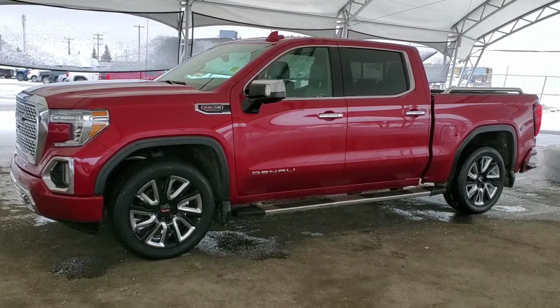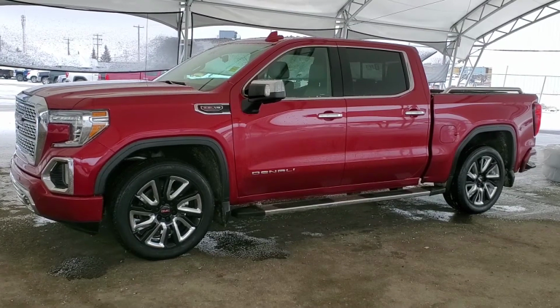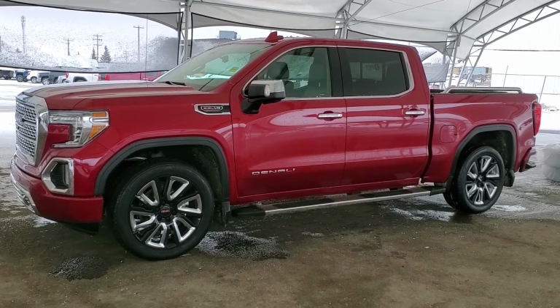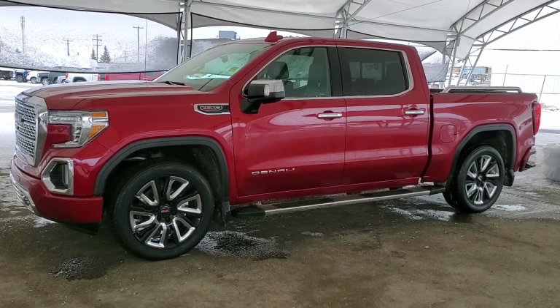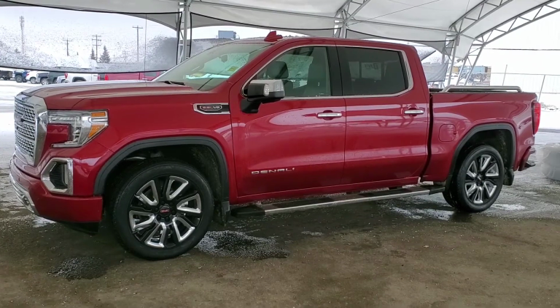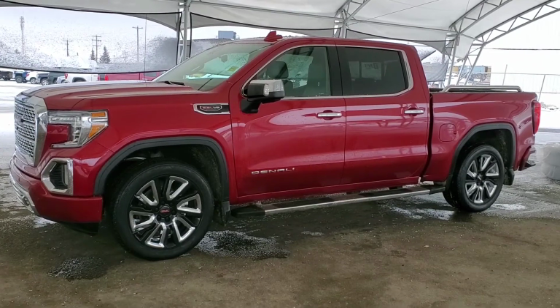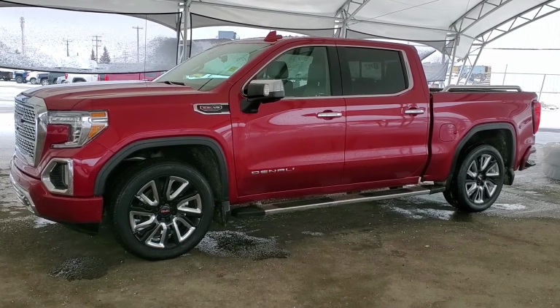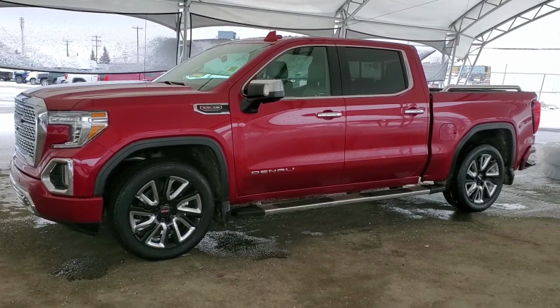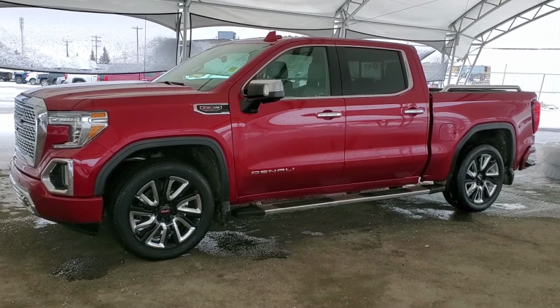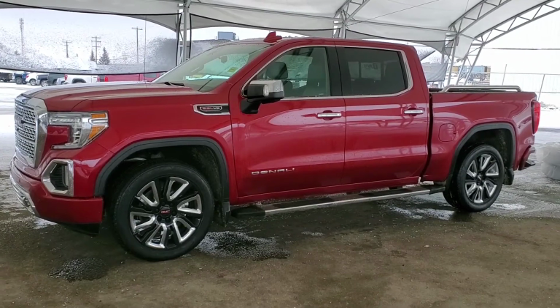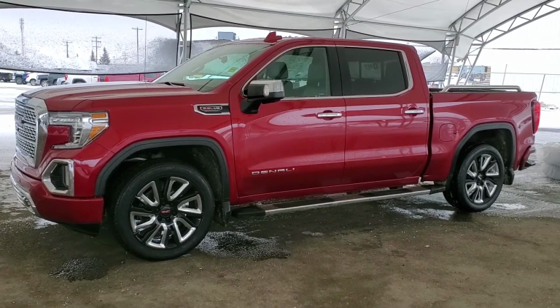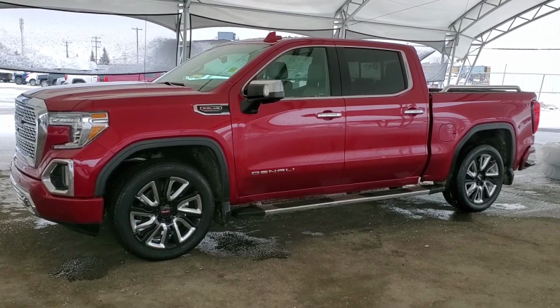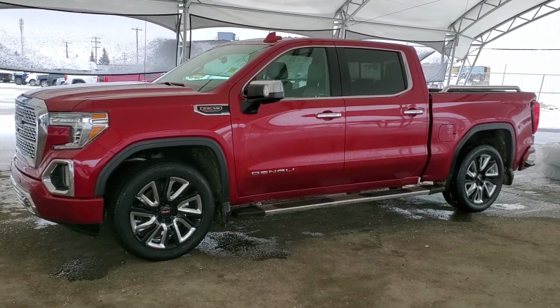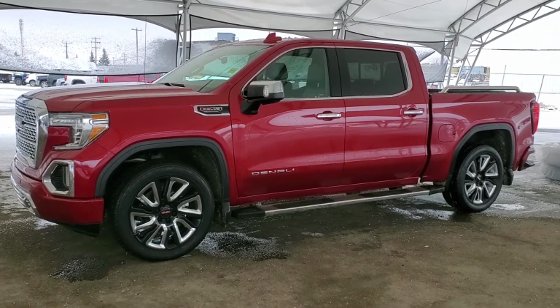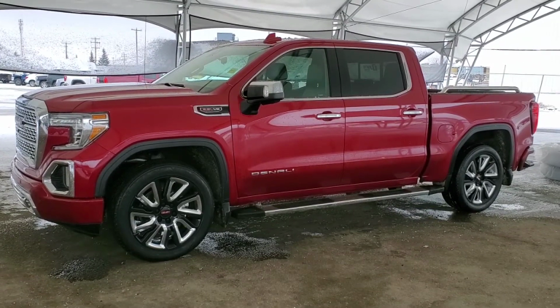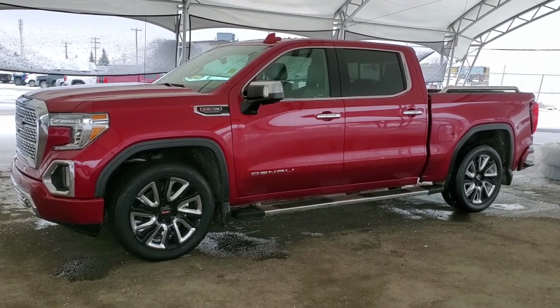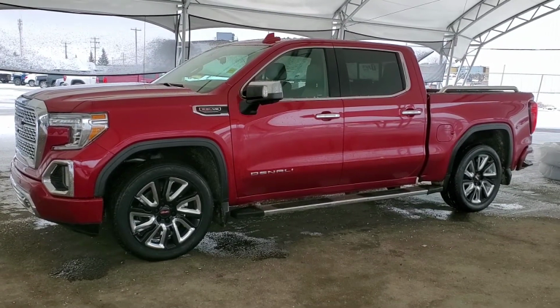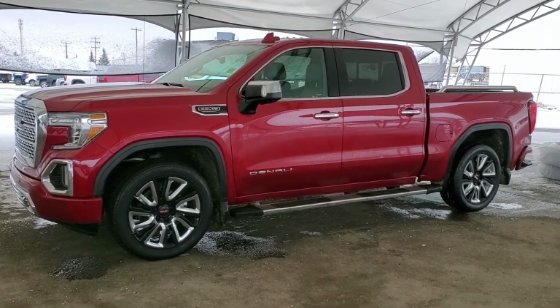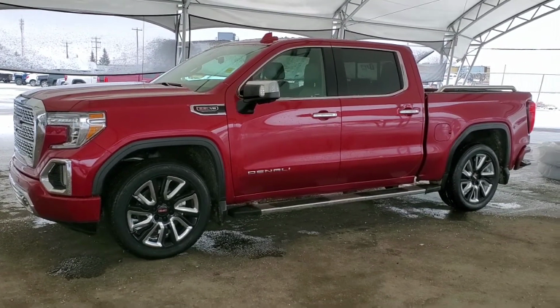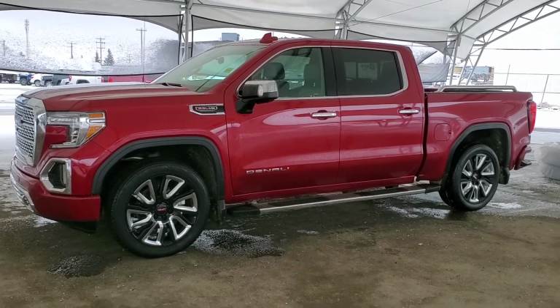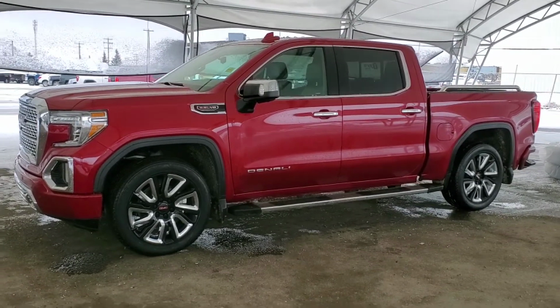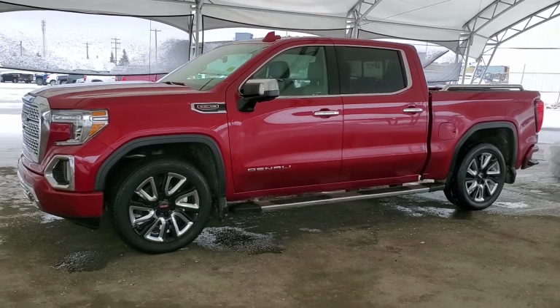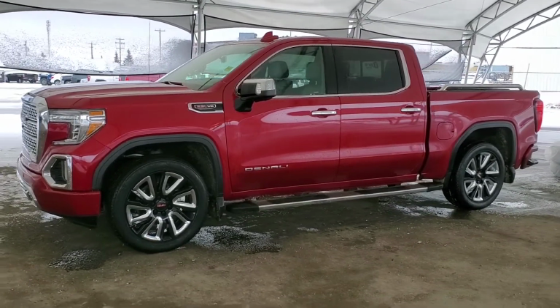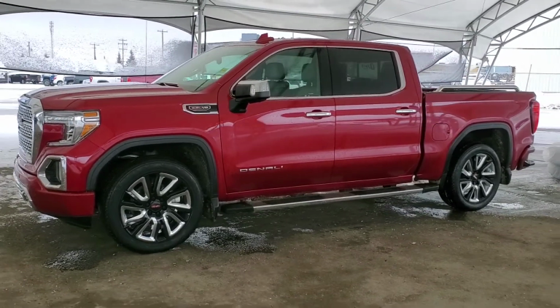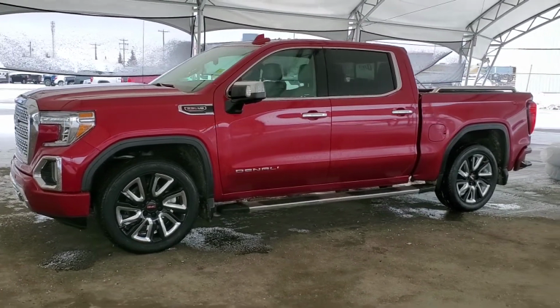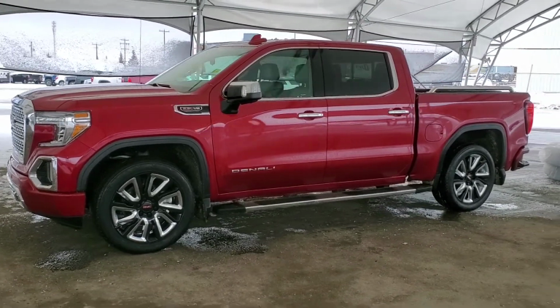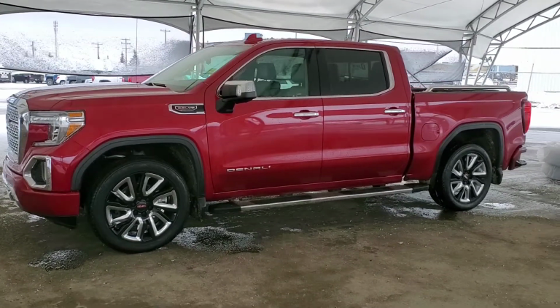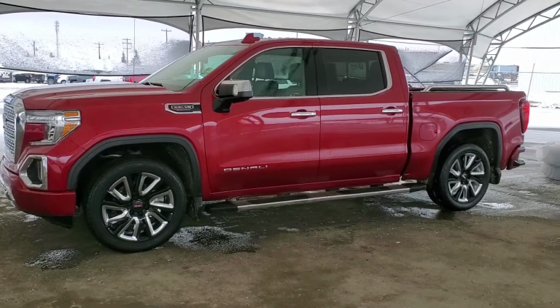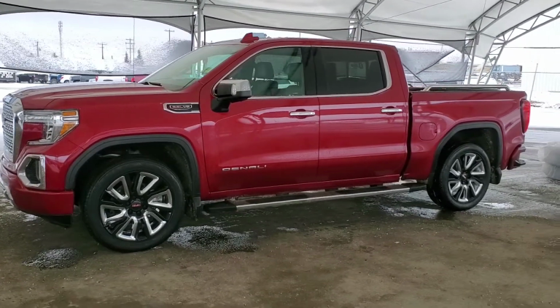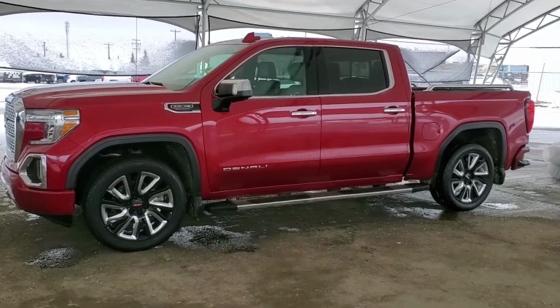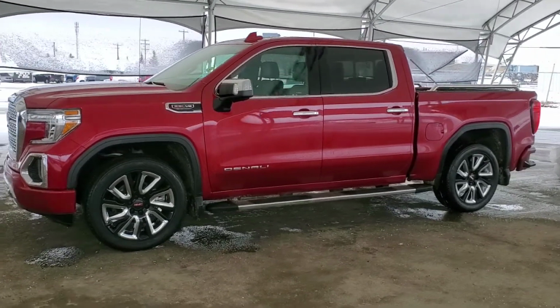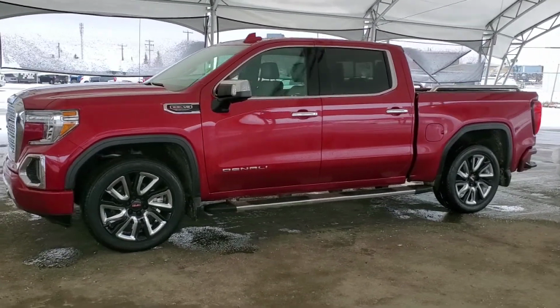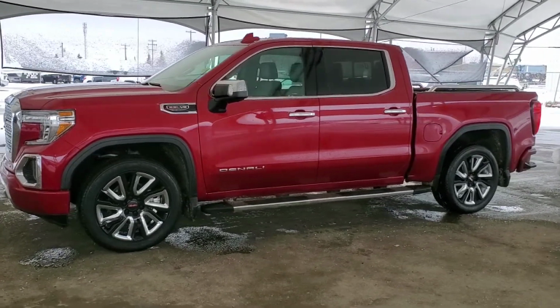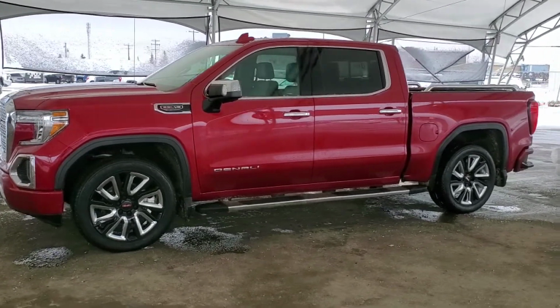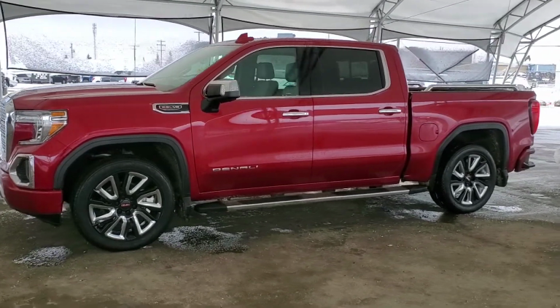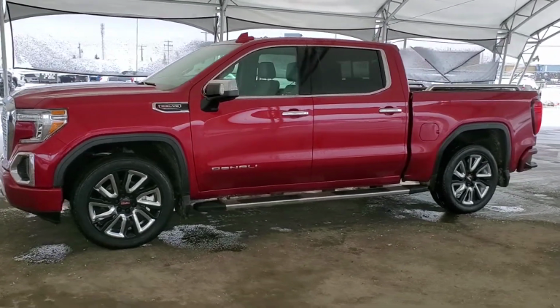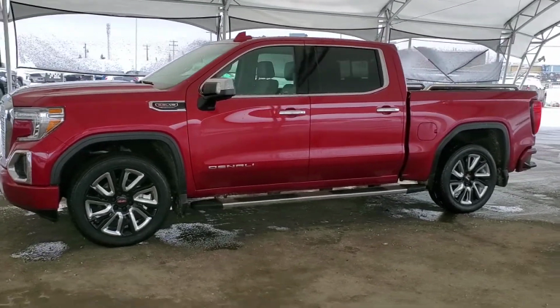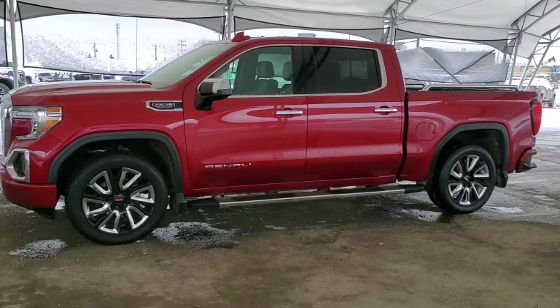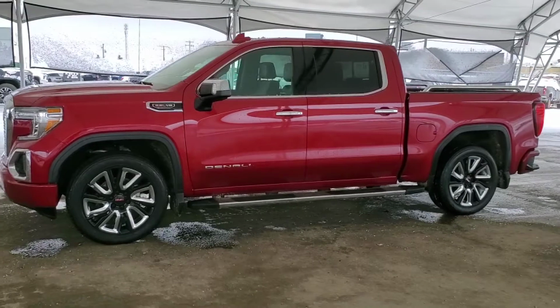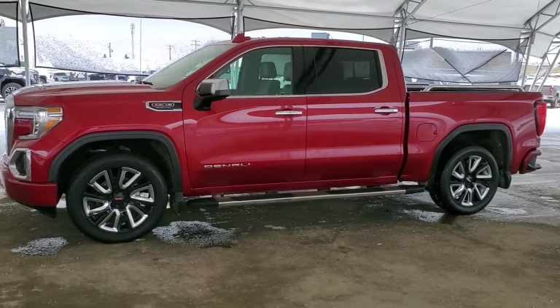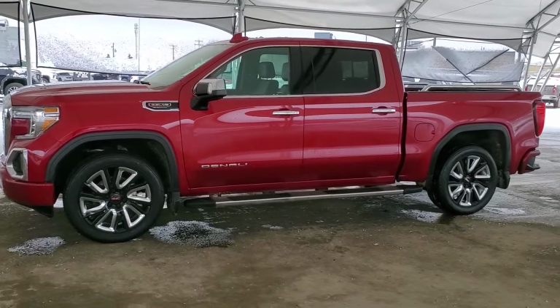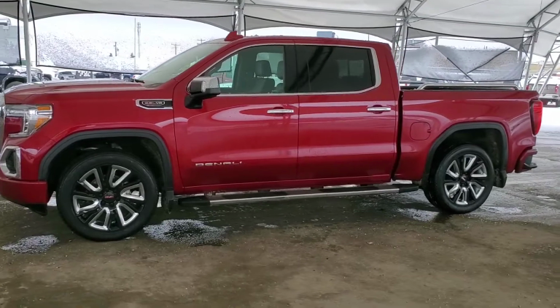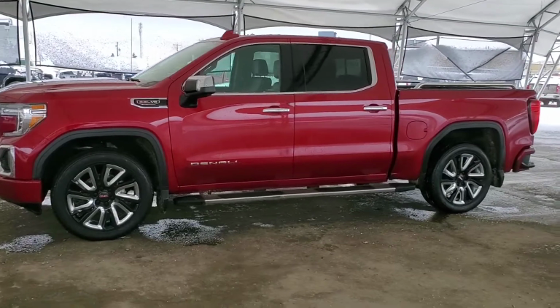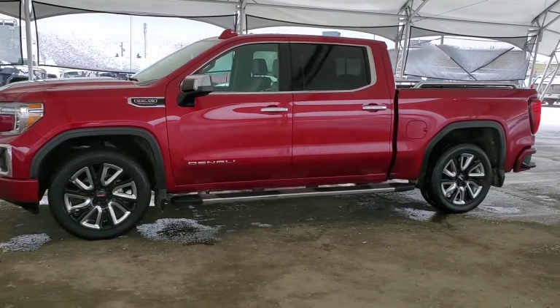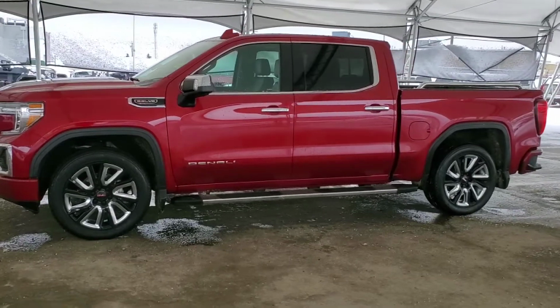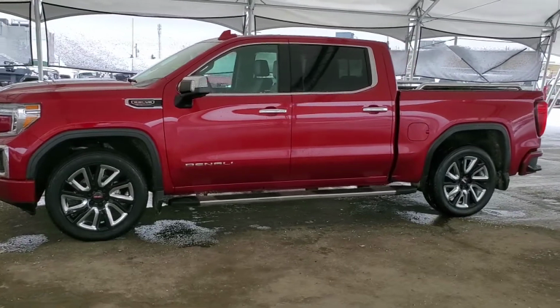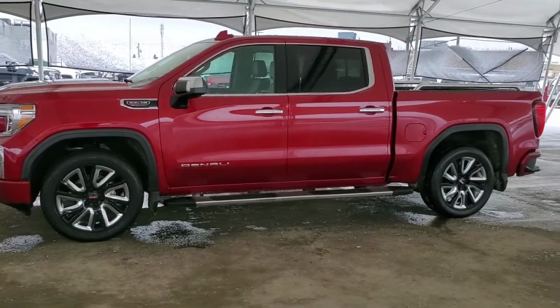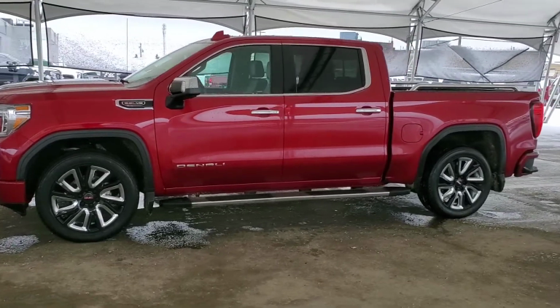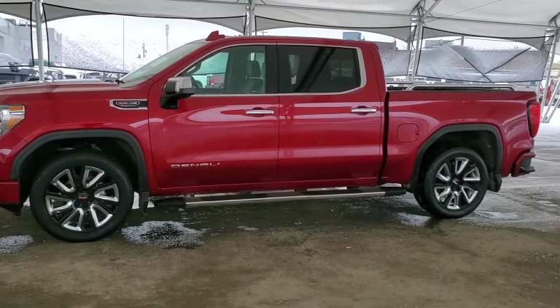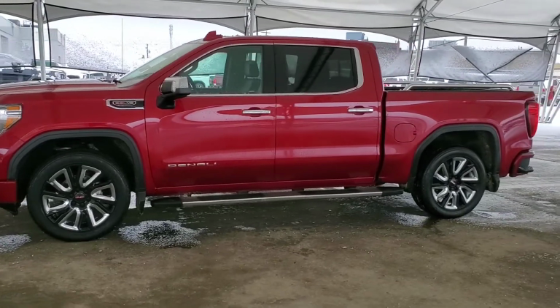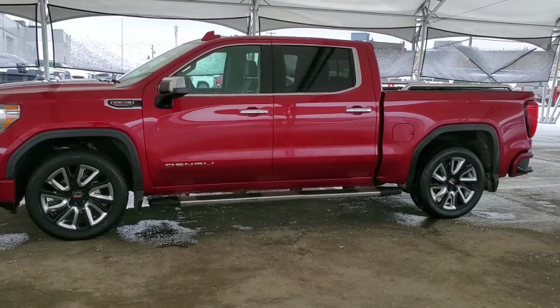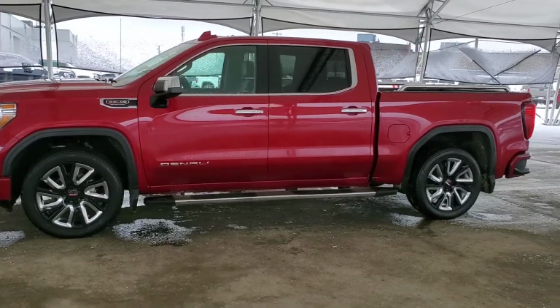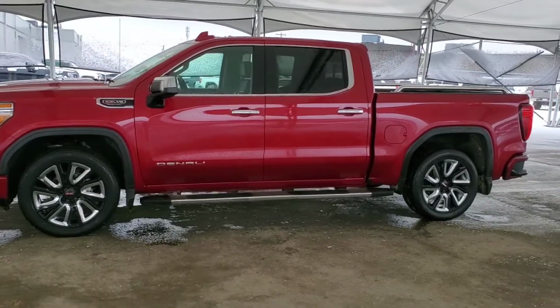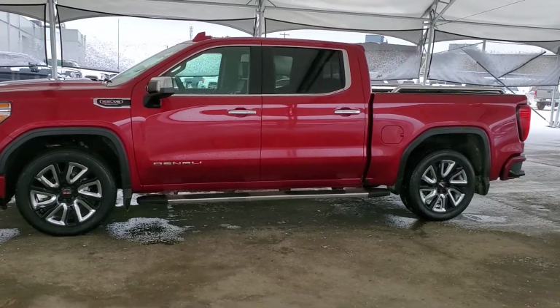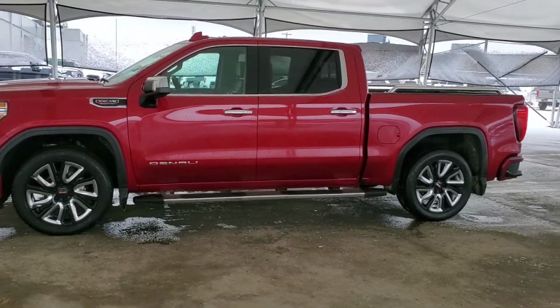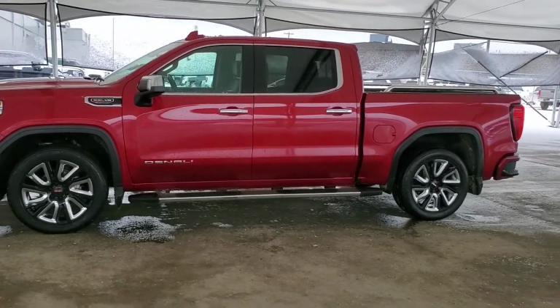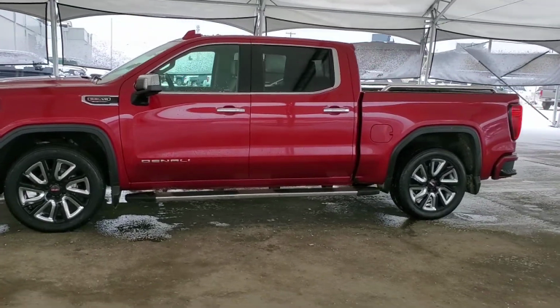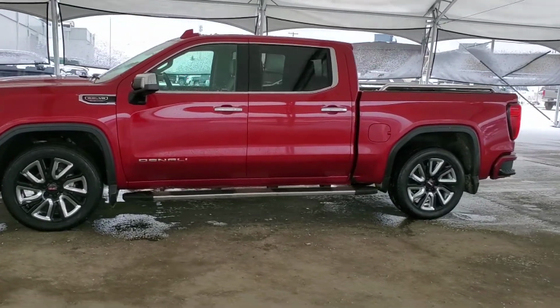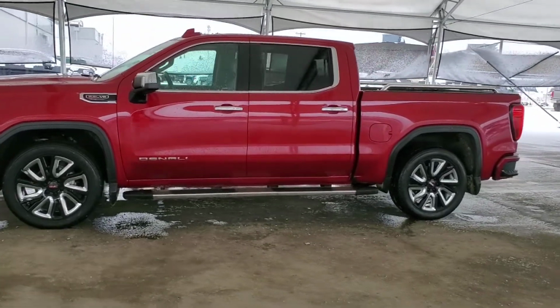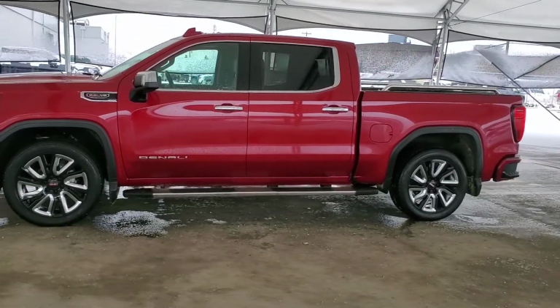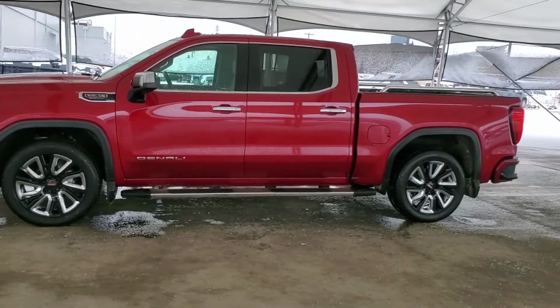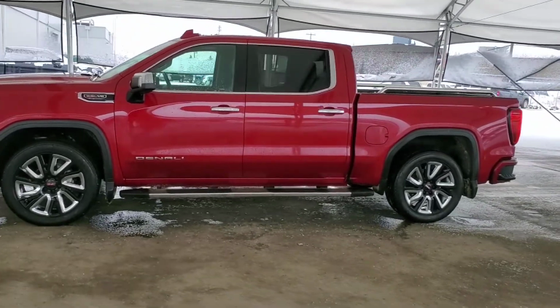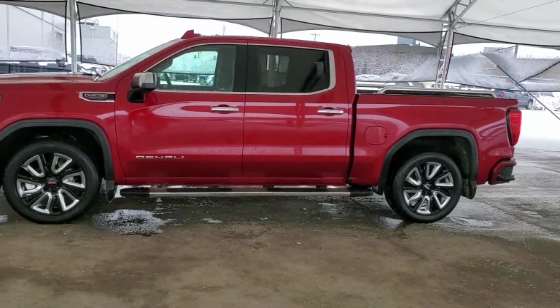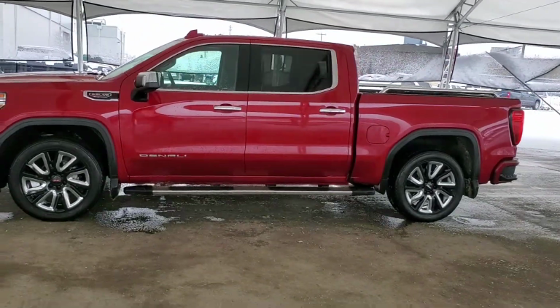Welcome to Davis Chevrolet. Check out this pre-owned 2019 GMC Sierra 1500 Denali in red.